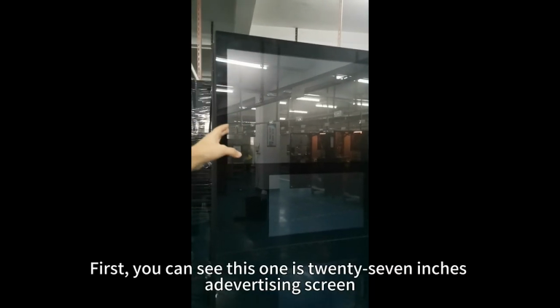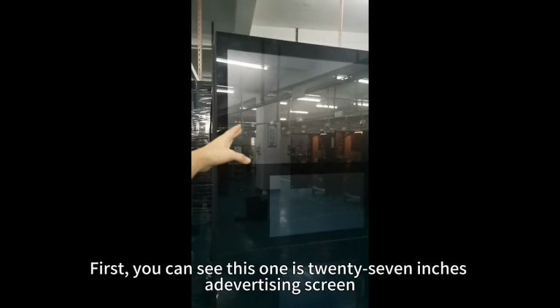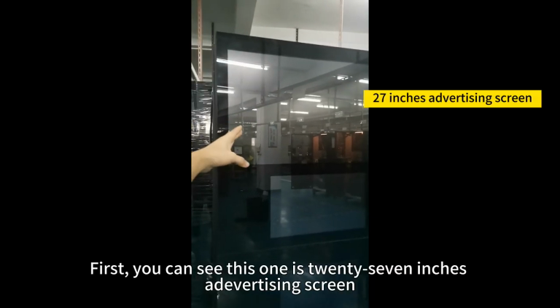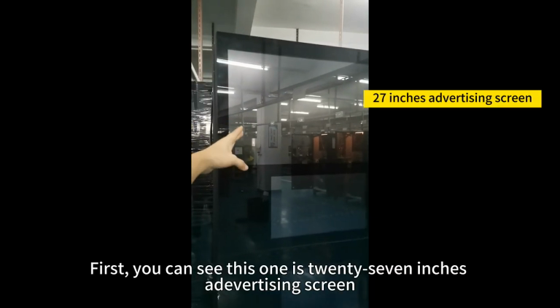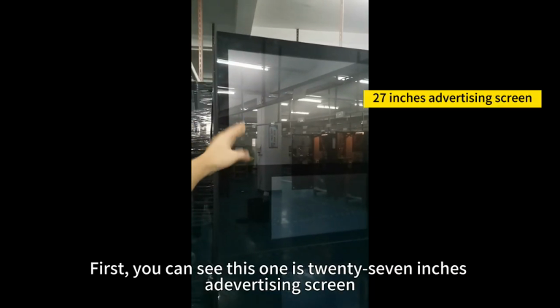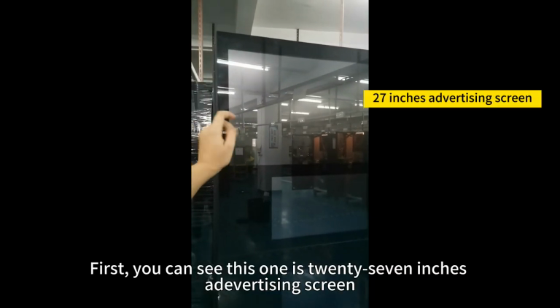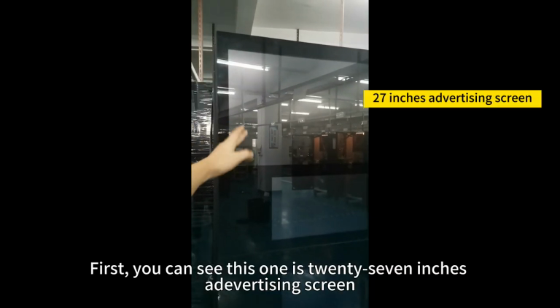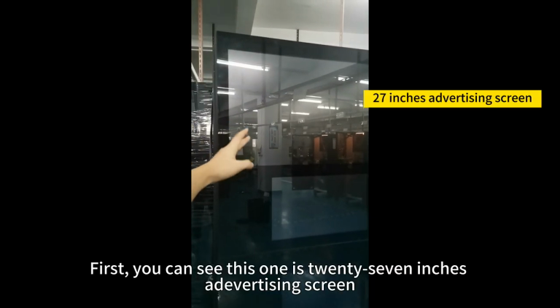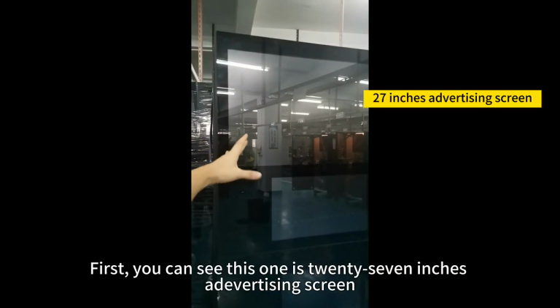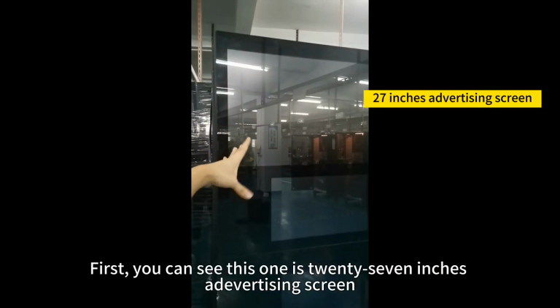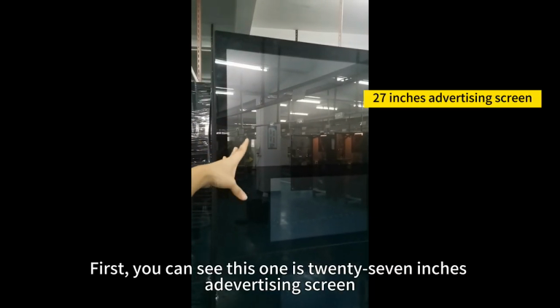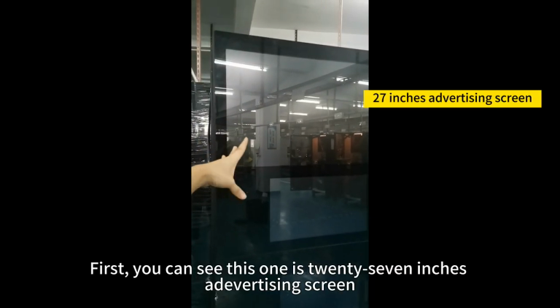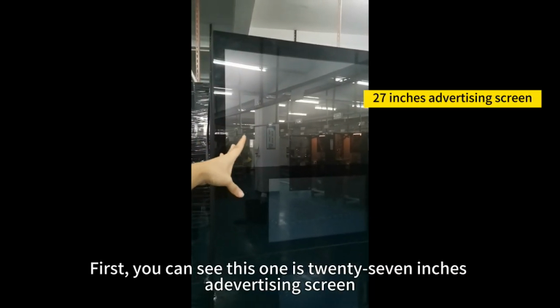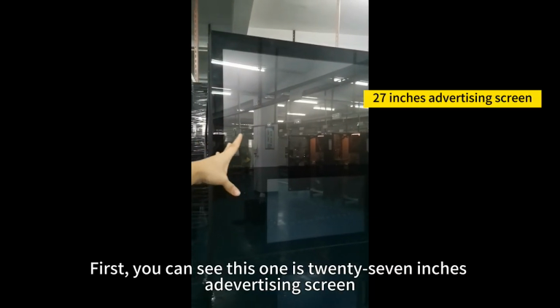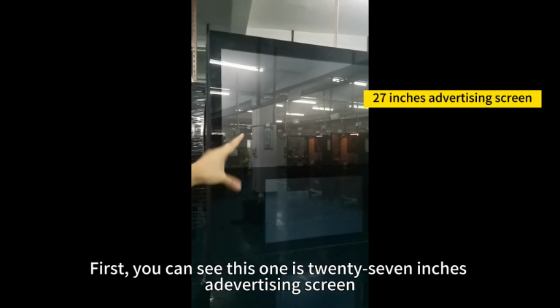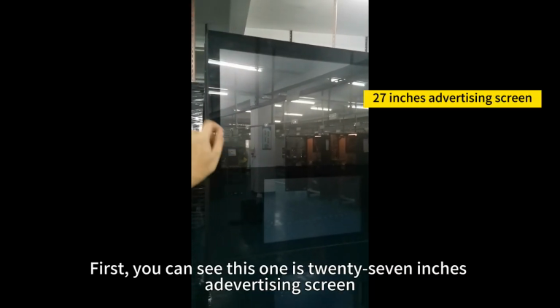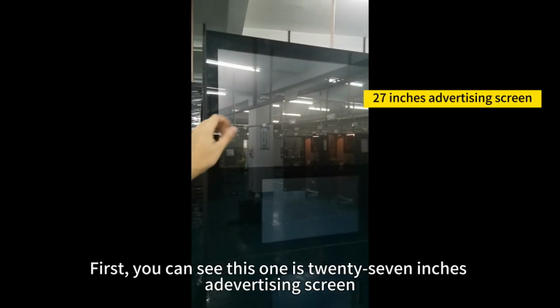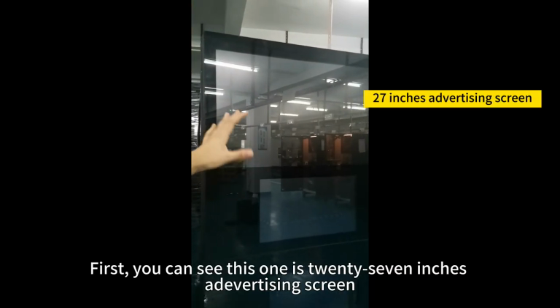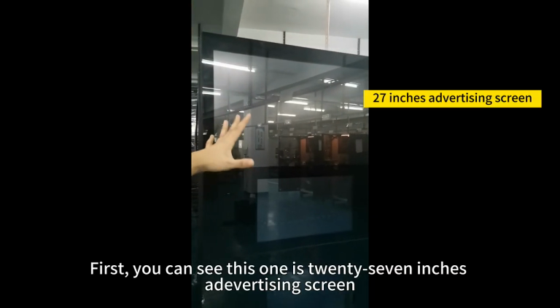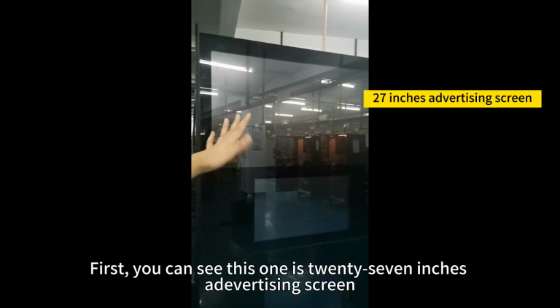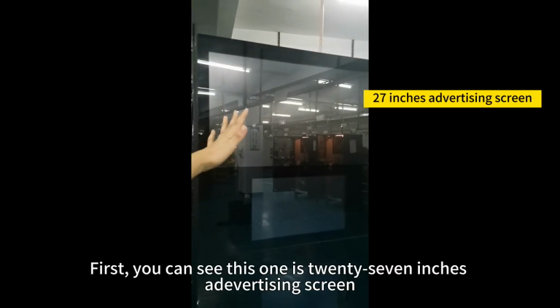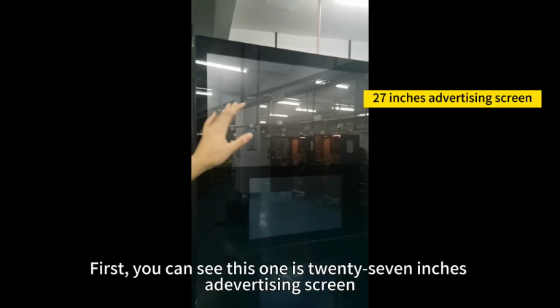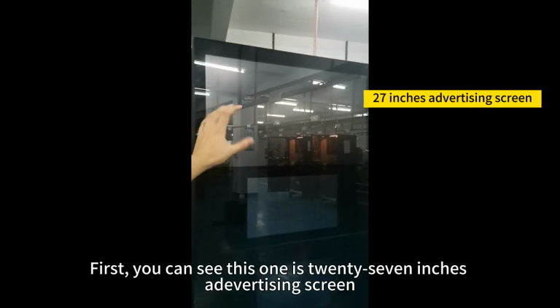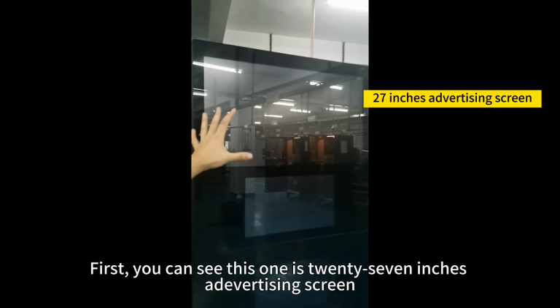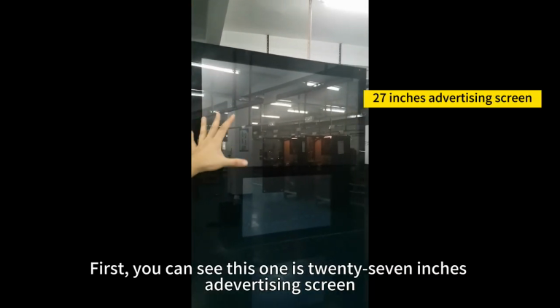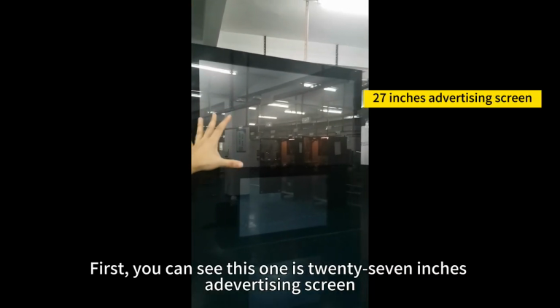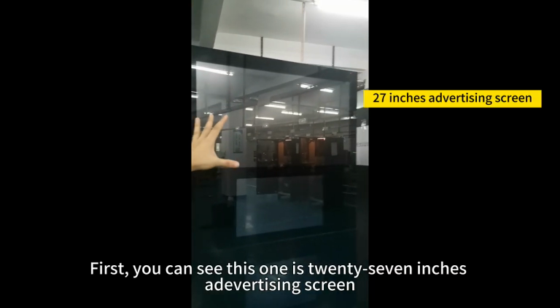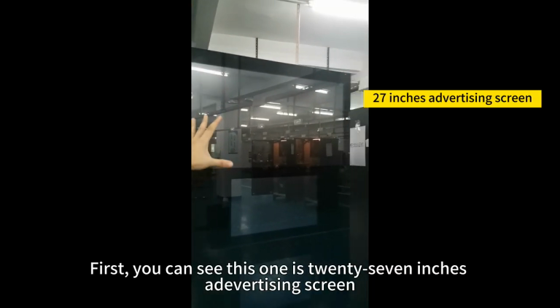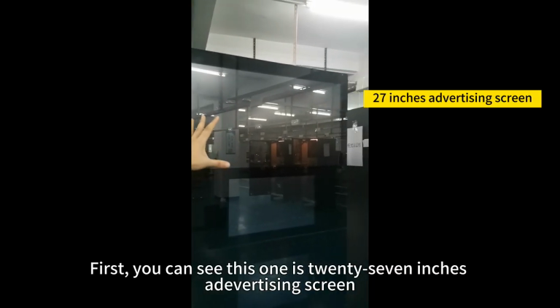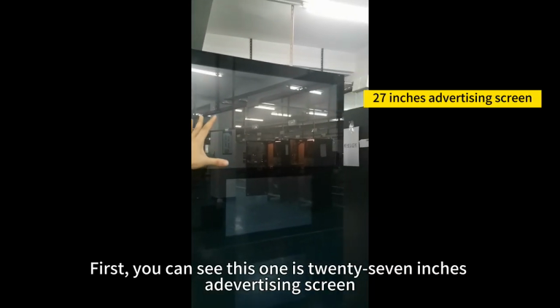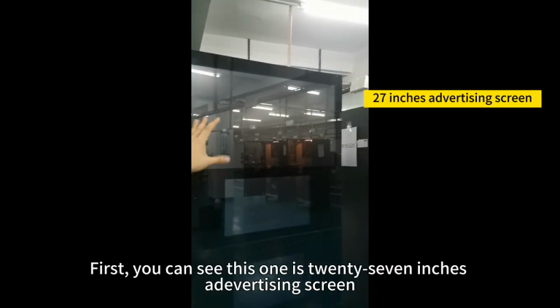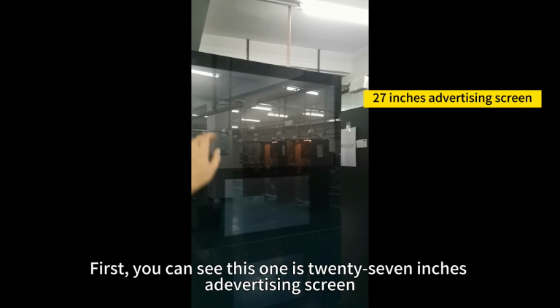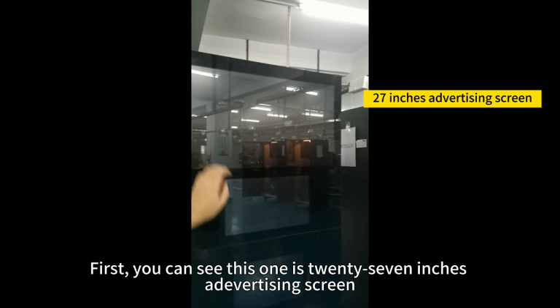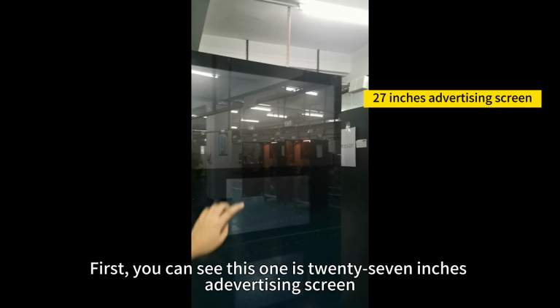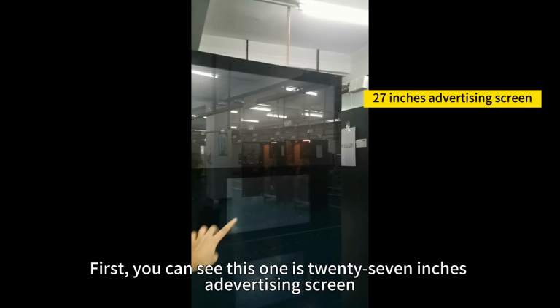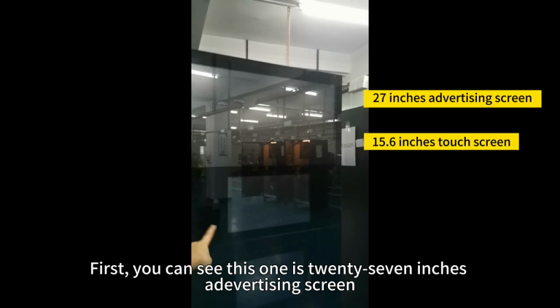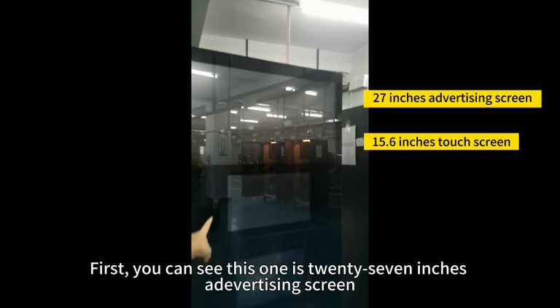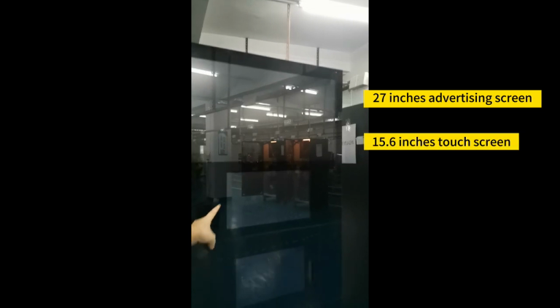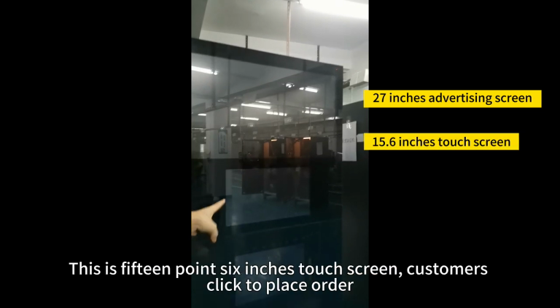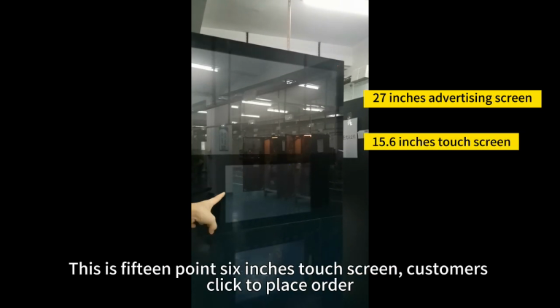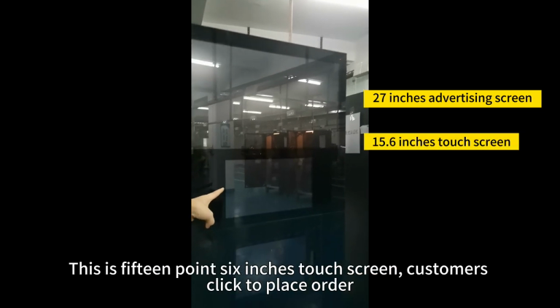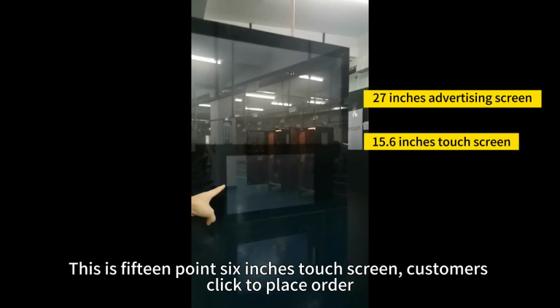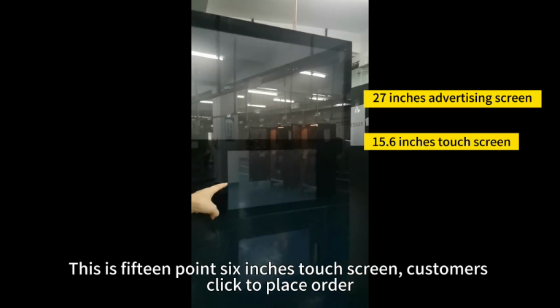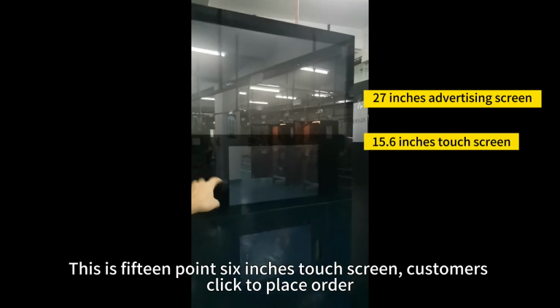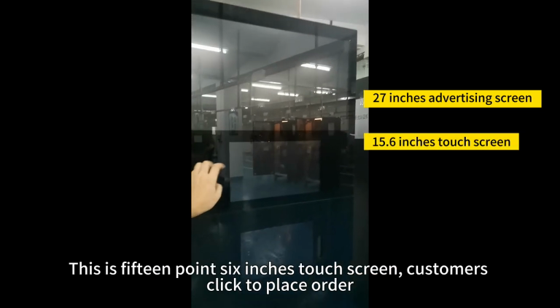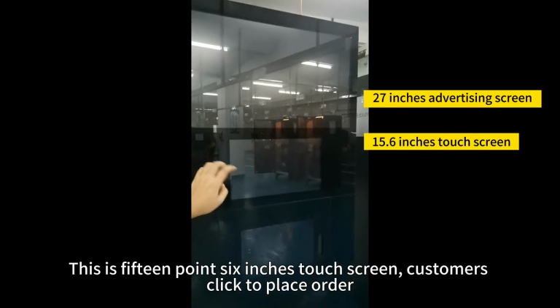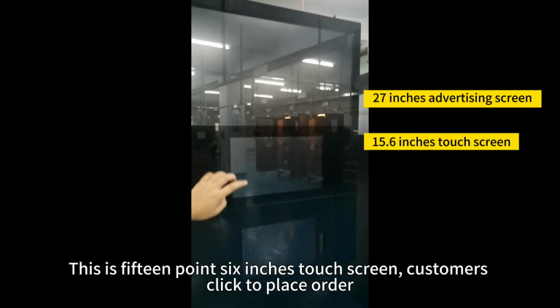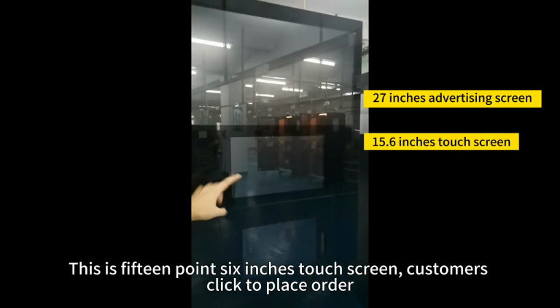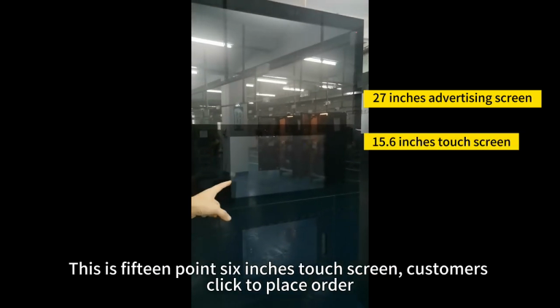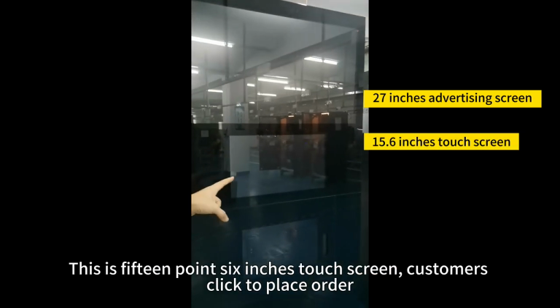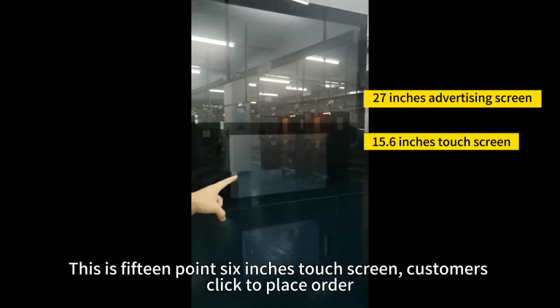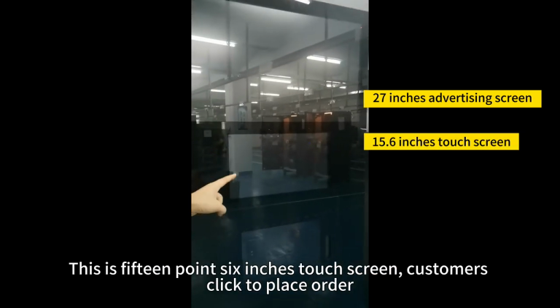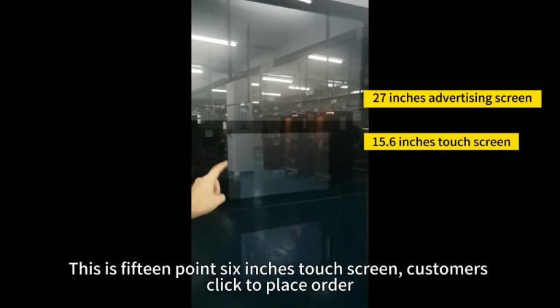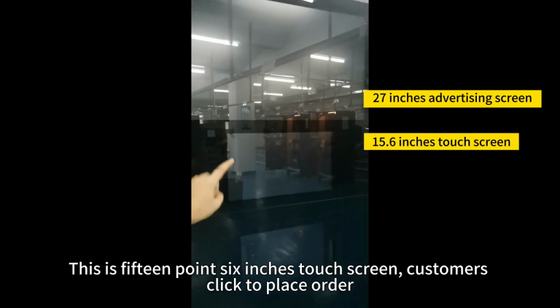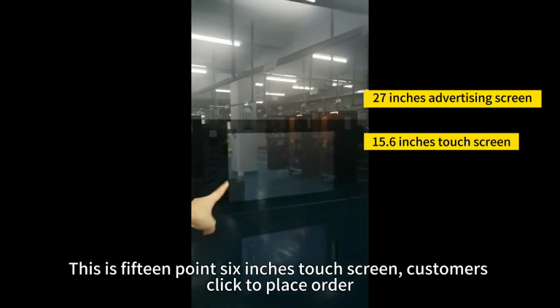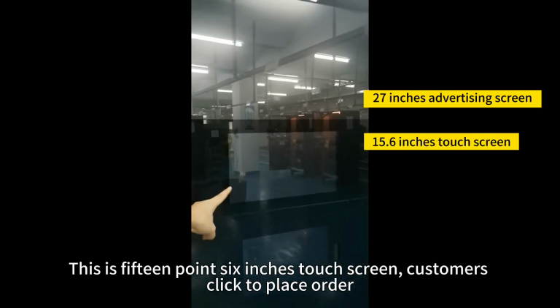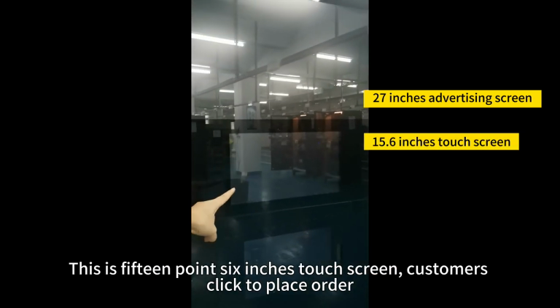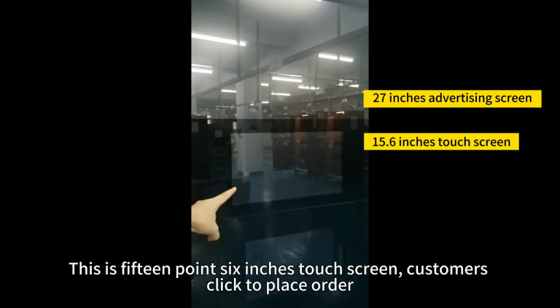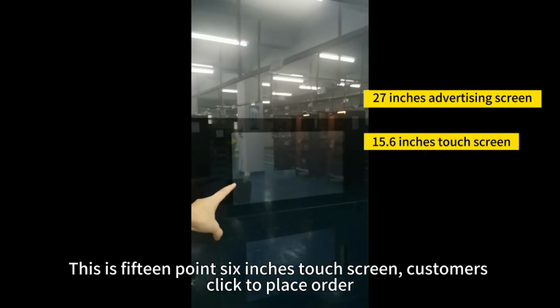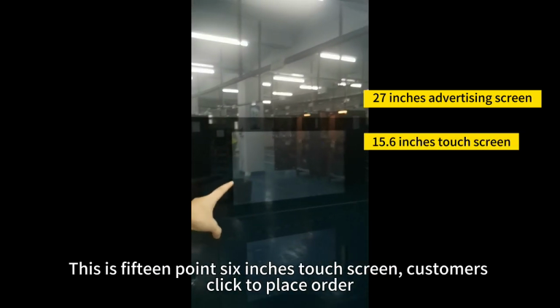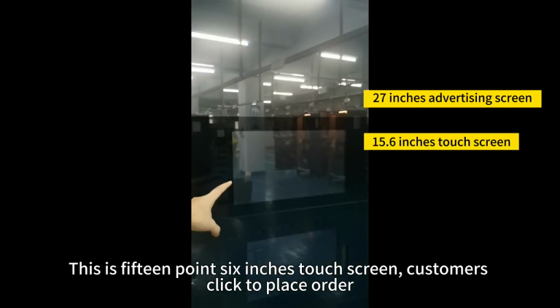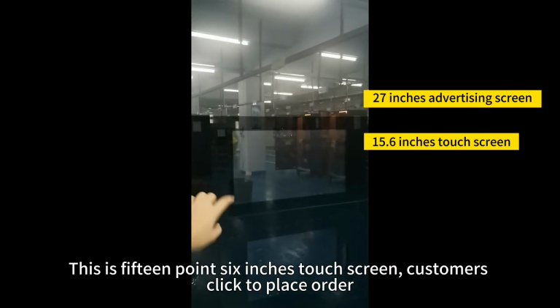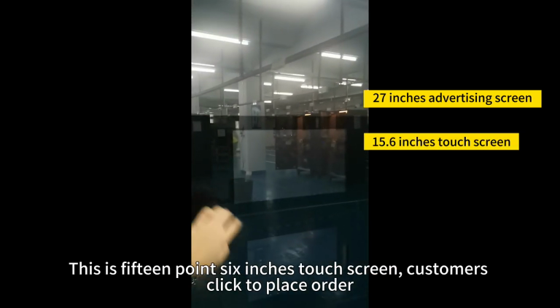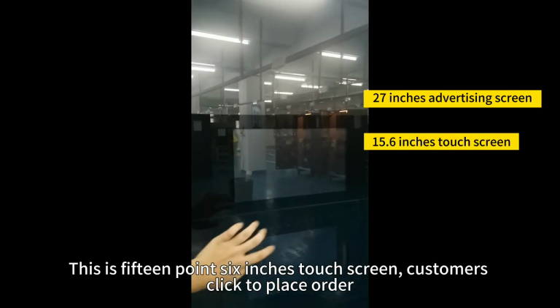You can see this one has a 27-inch advertising screen. This is a 15.6-inch touchscreen.